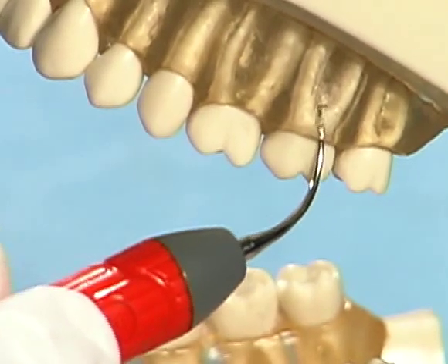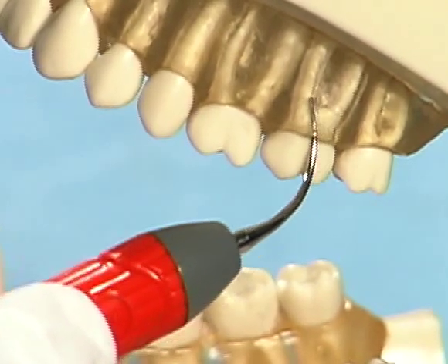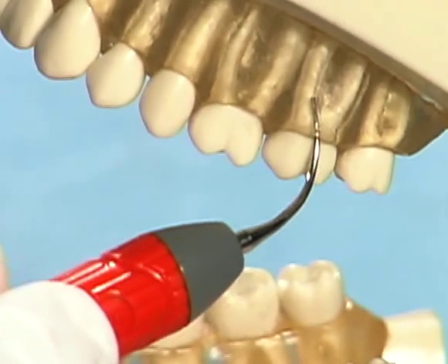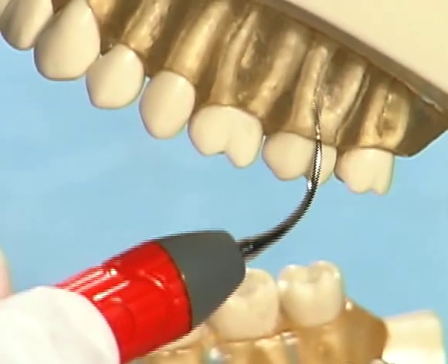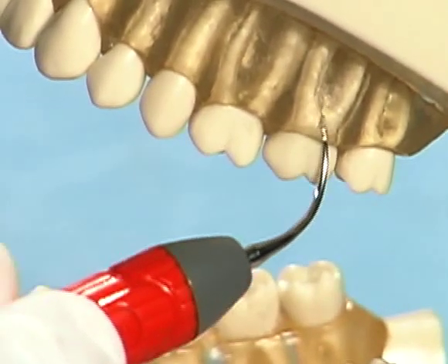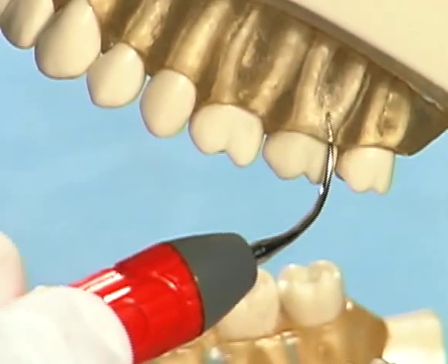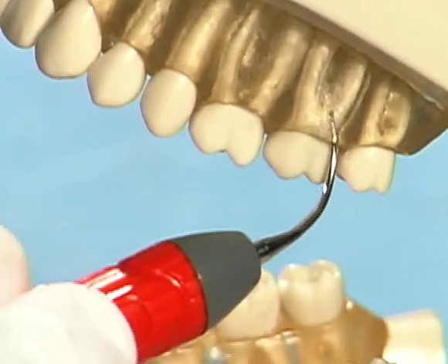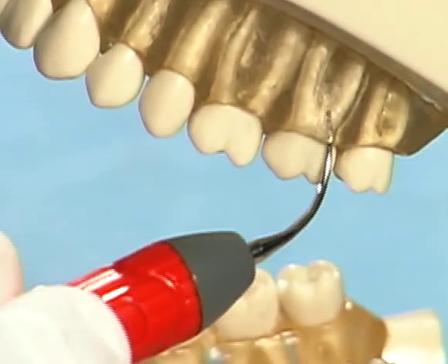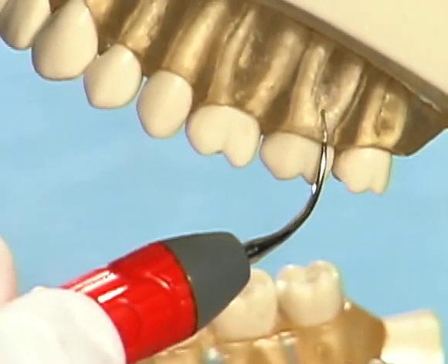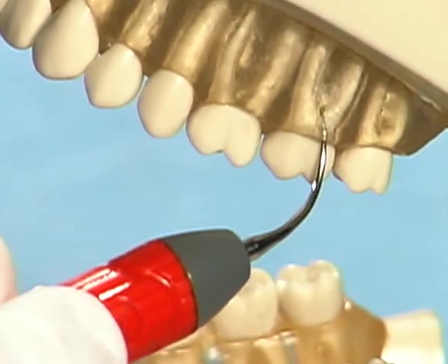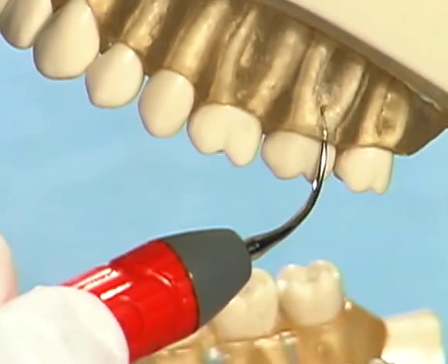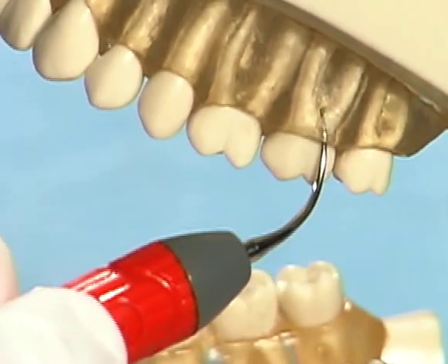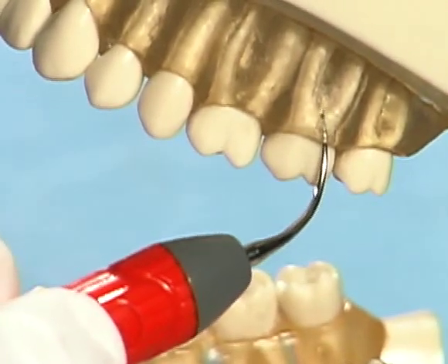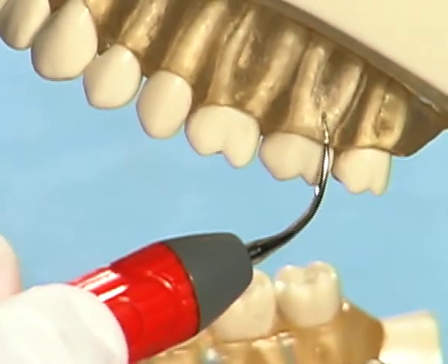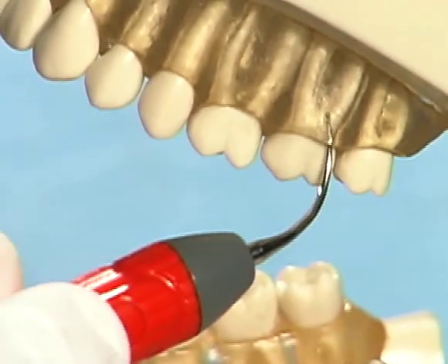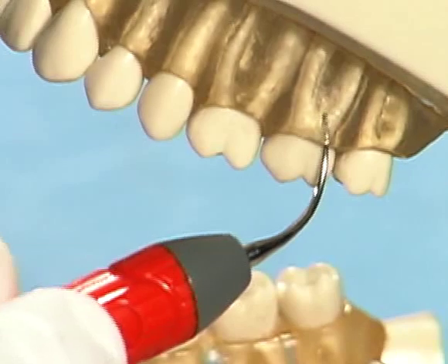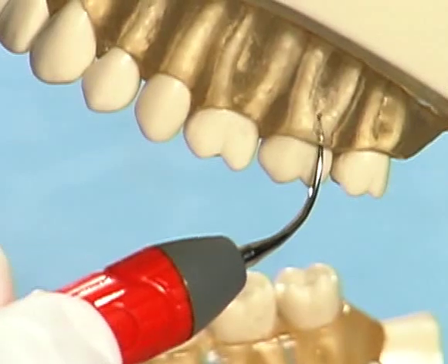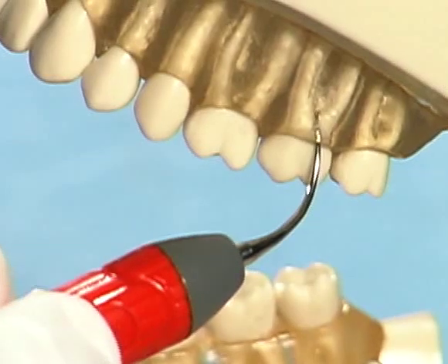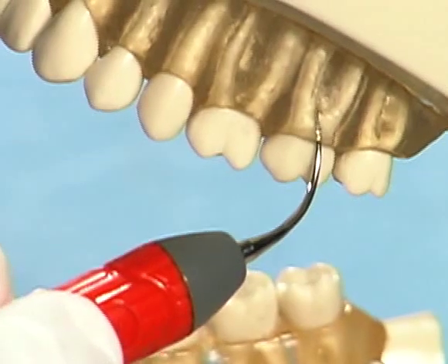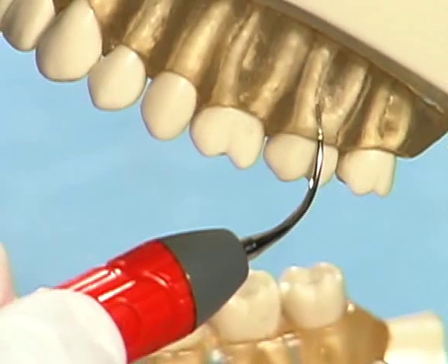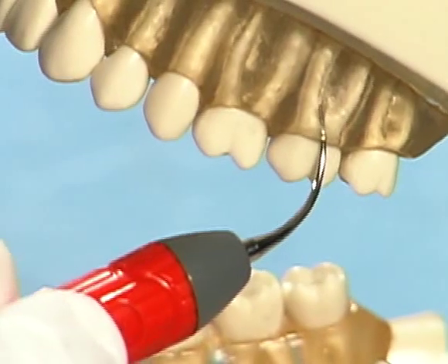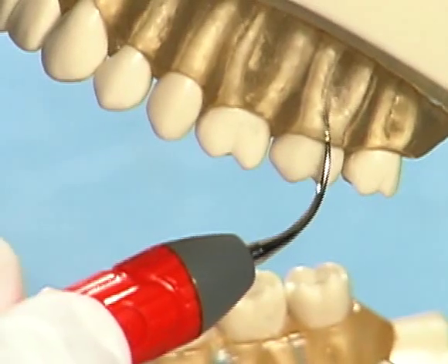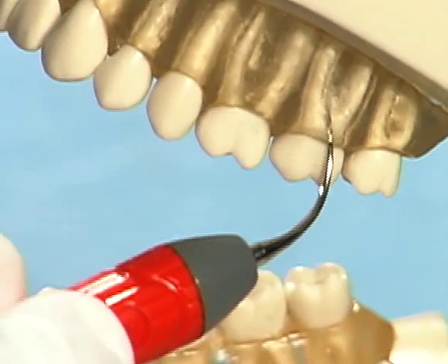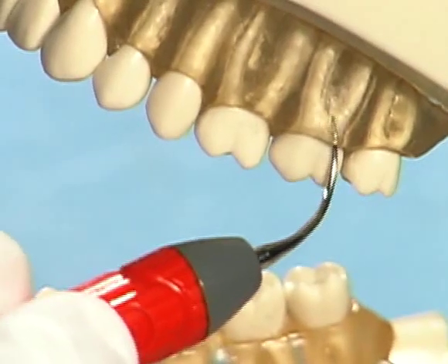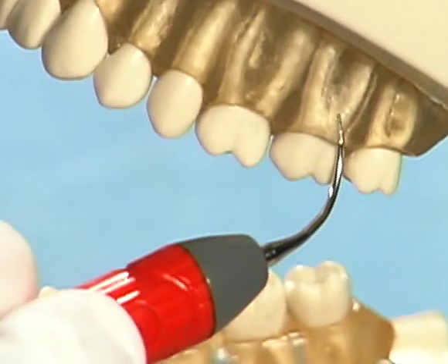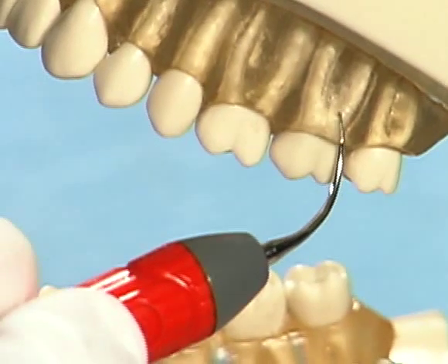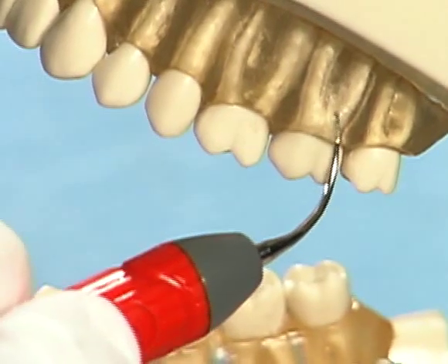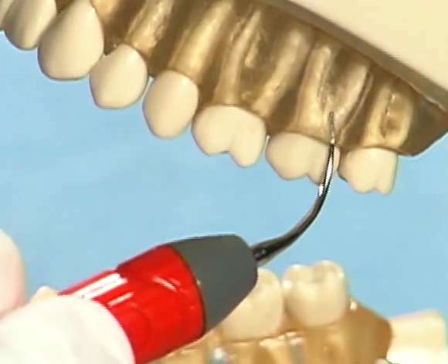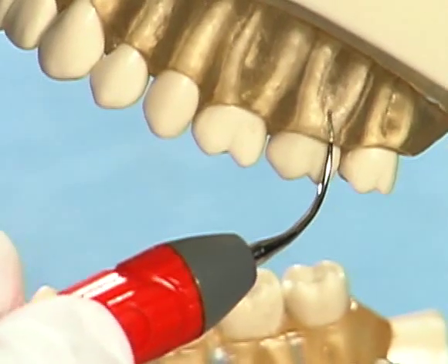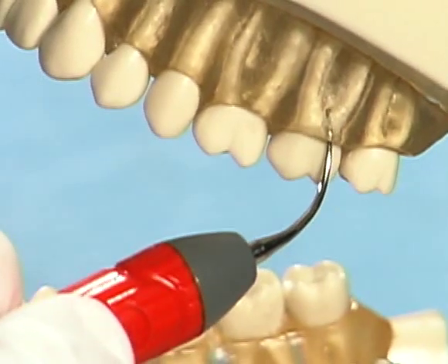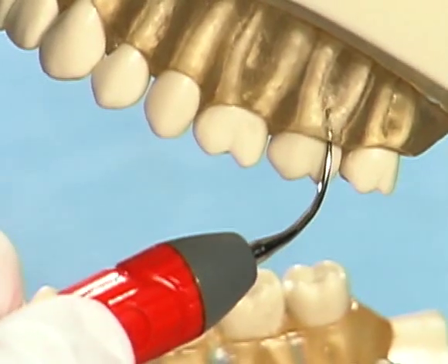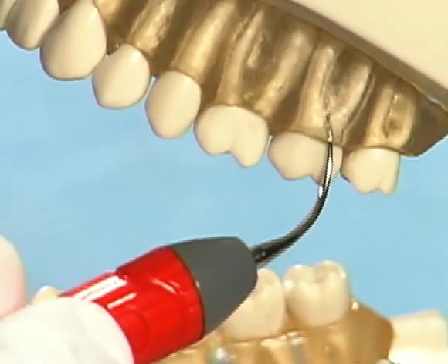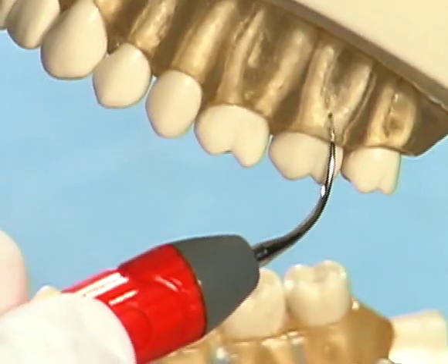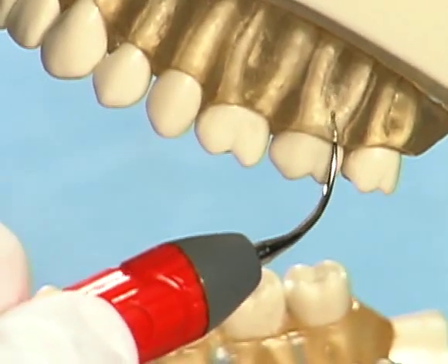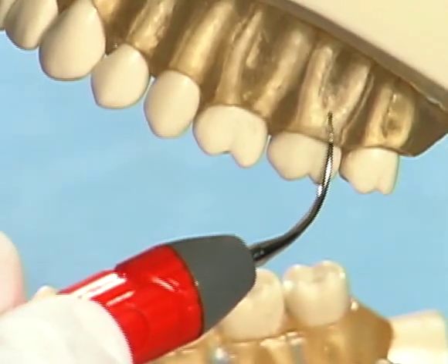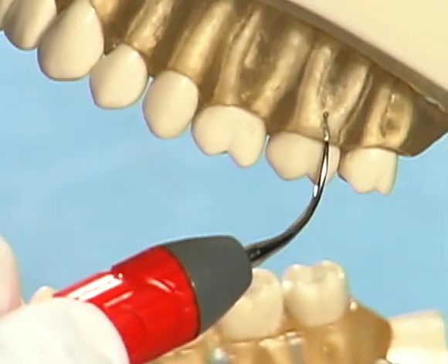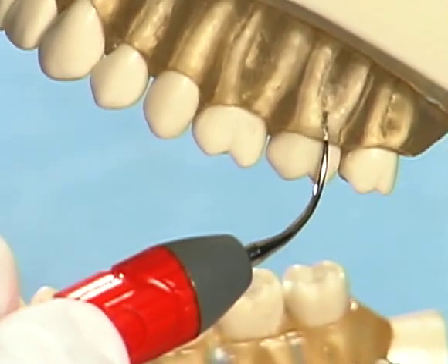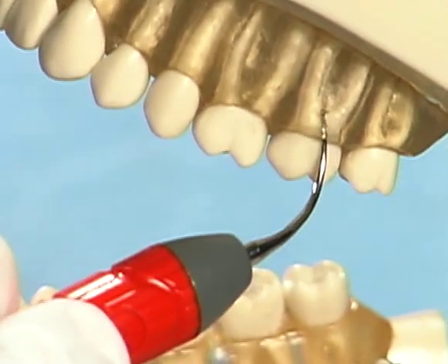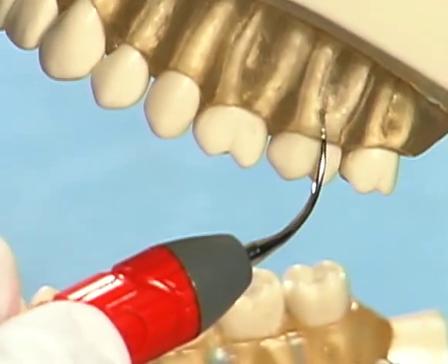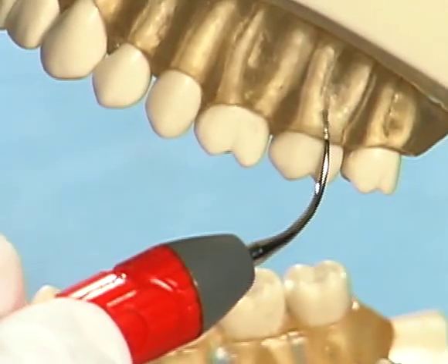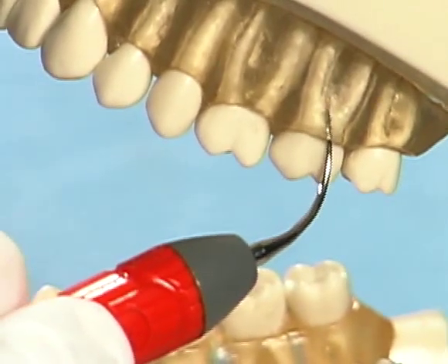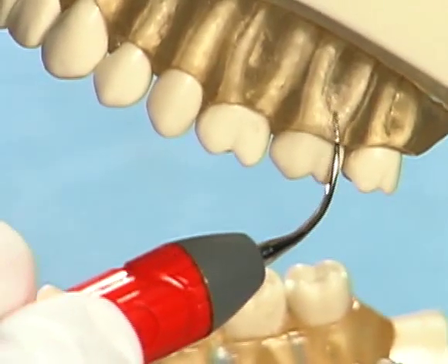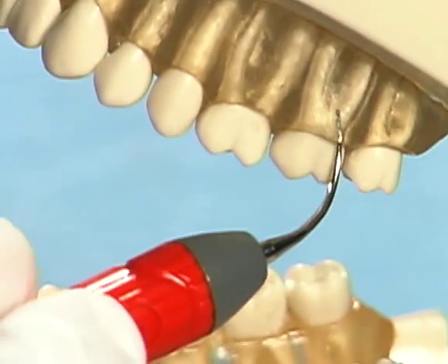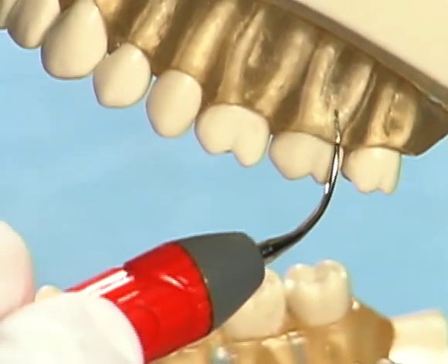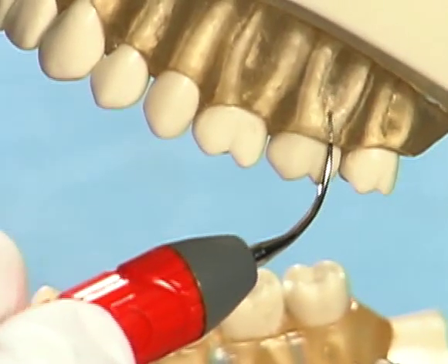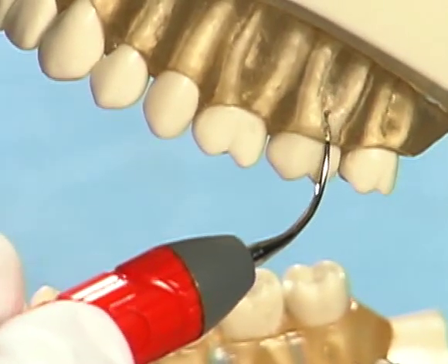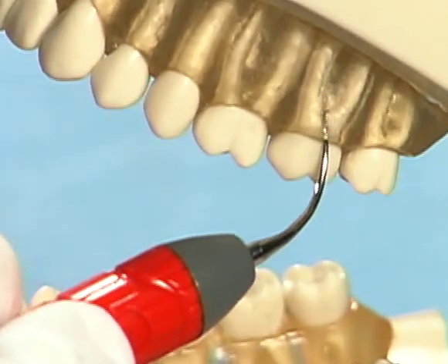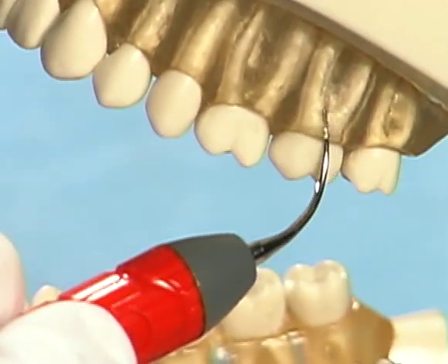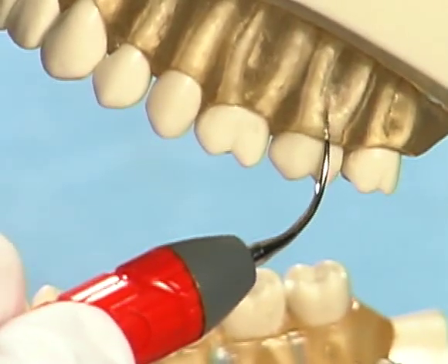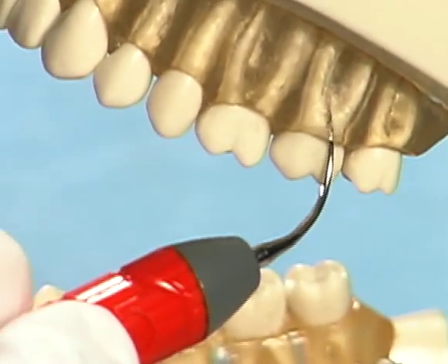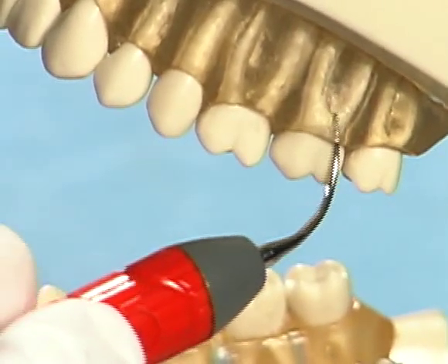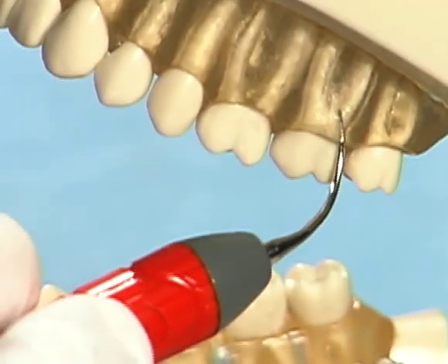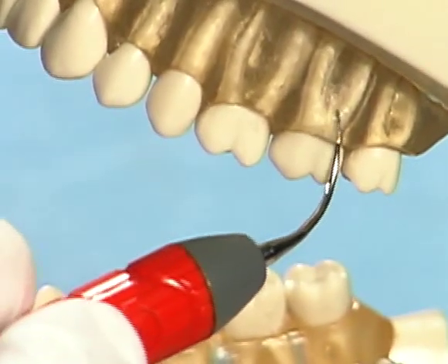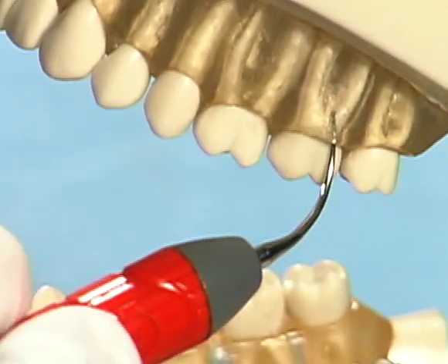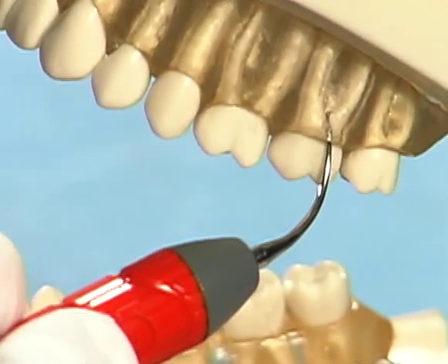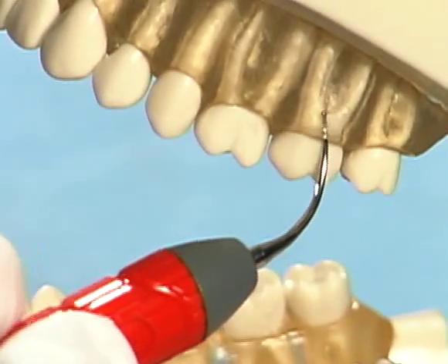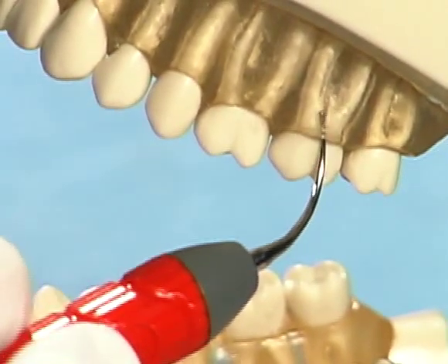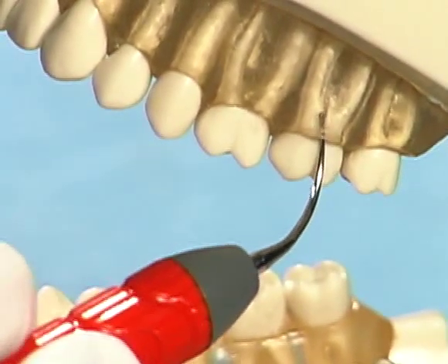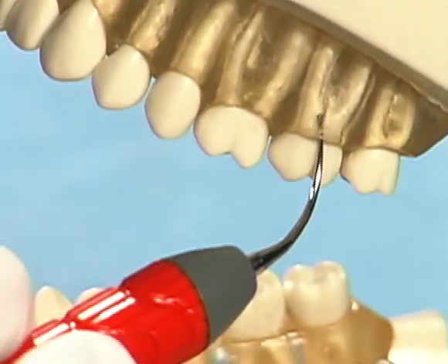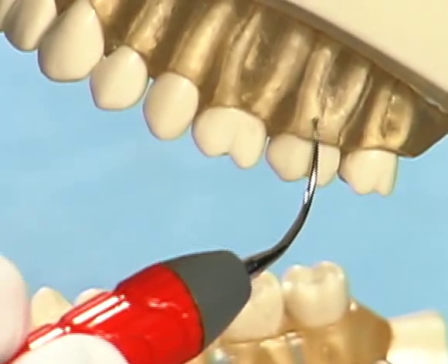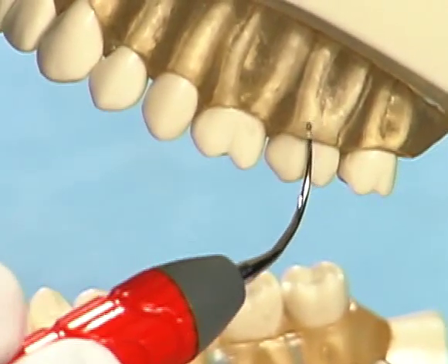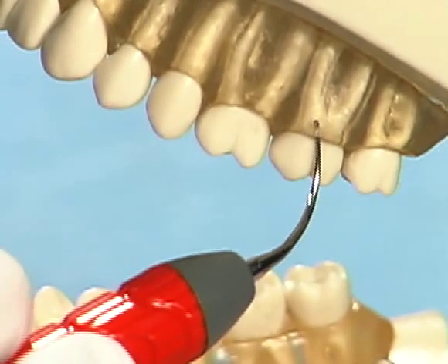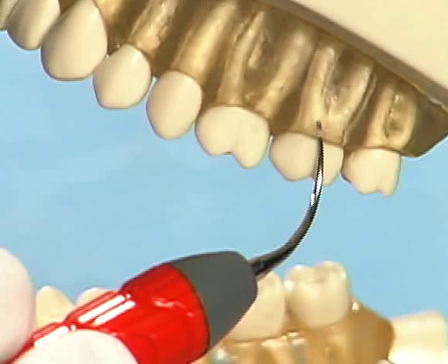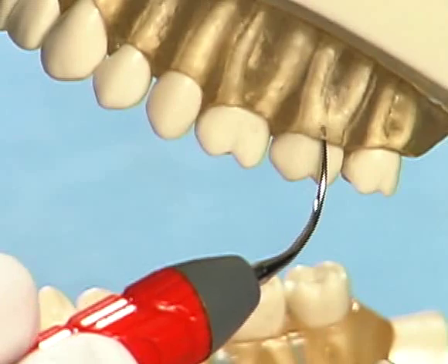Use short, controlled, overlapping strokes to completely cover all surface areas of the subgingival anatomy.